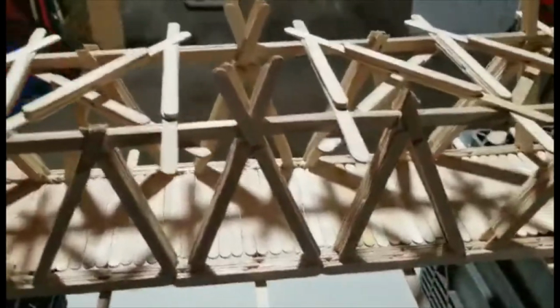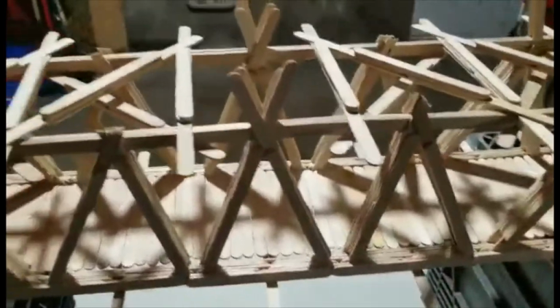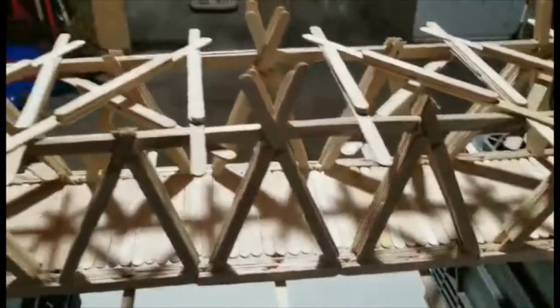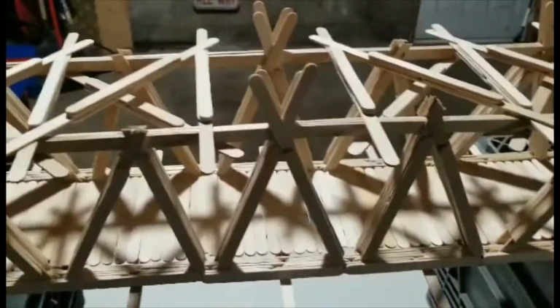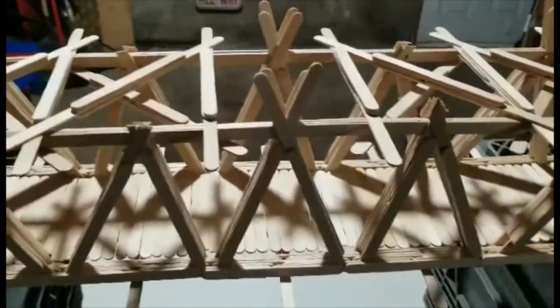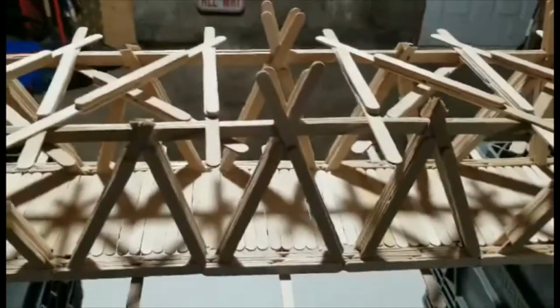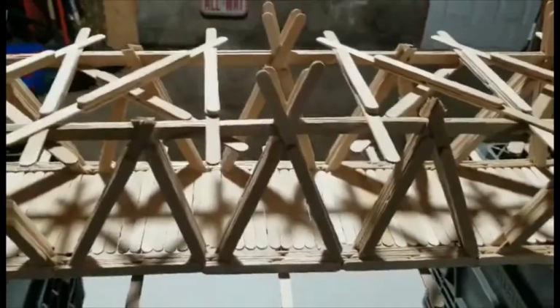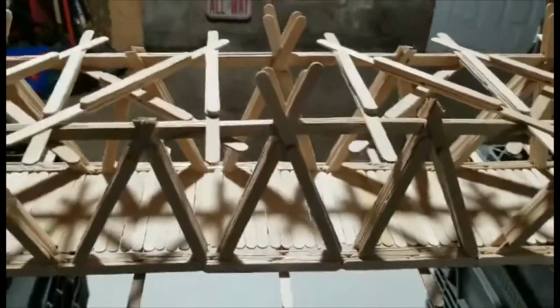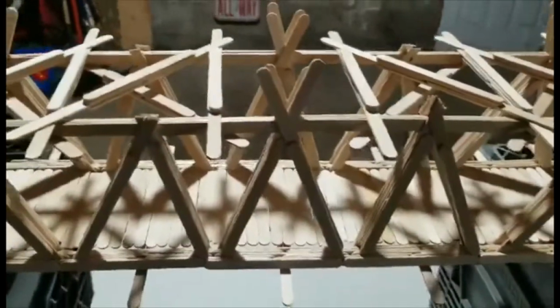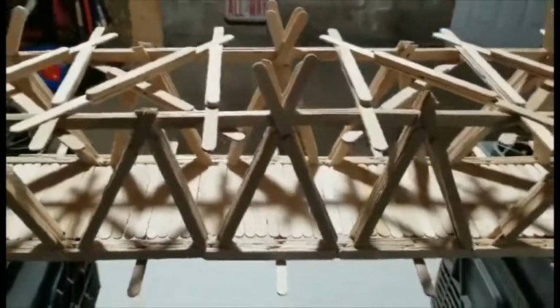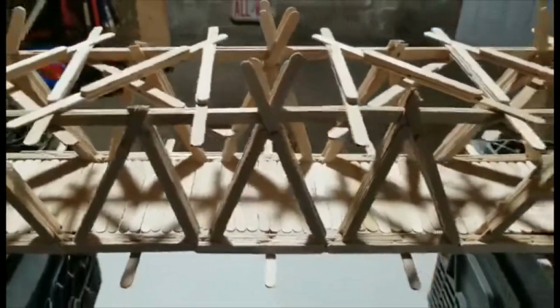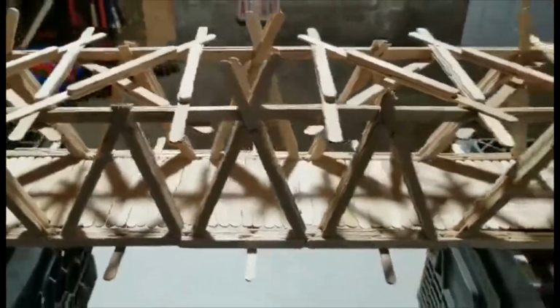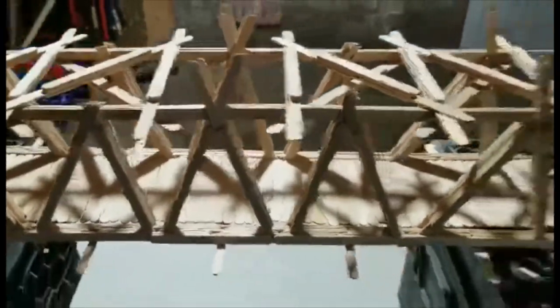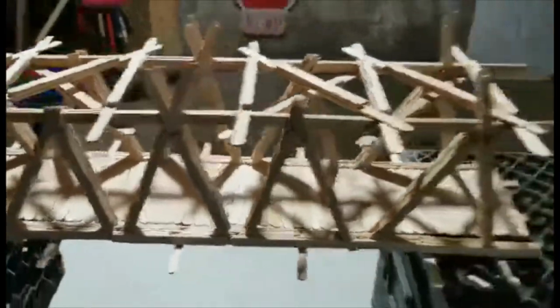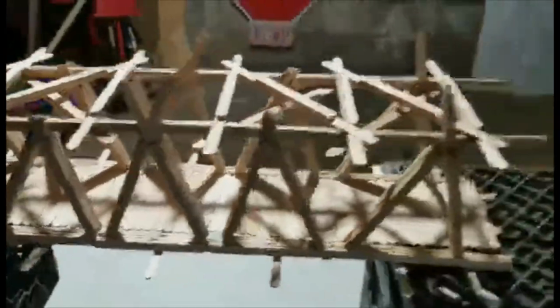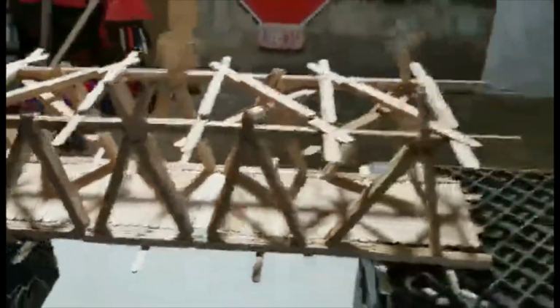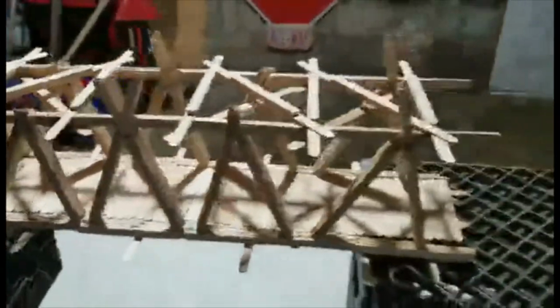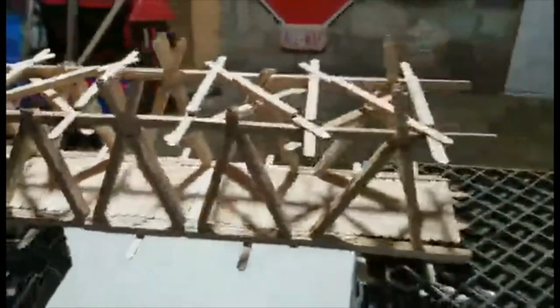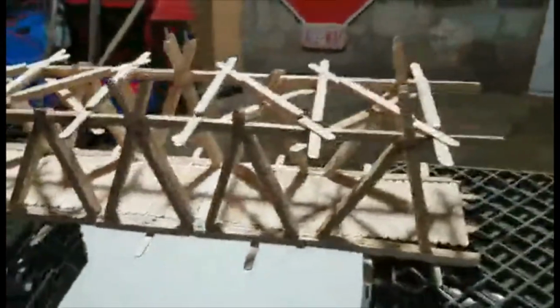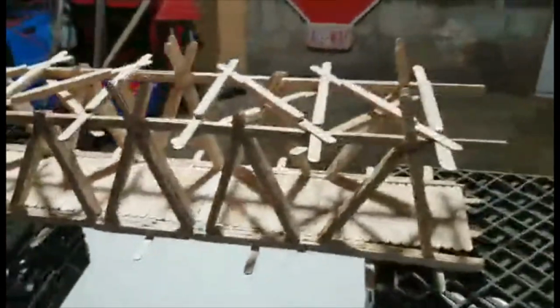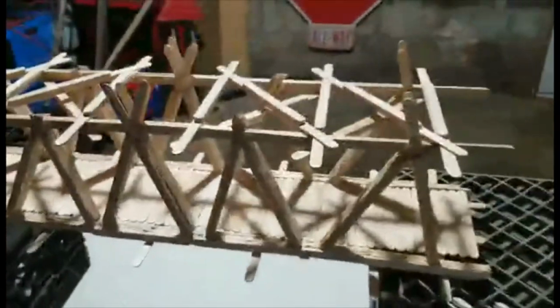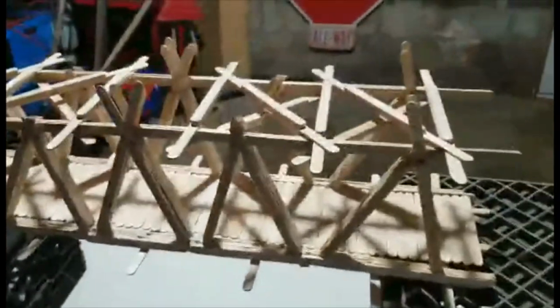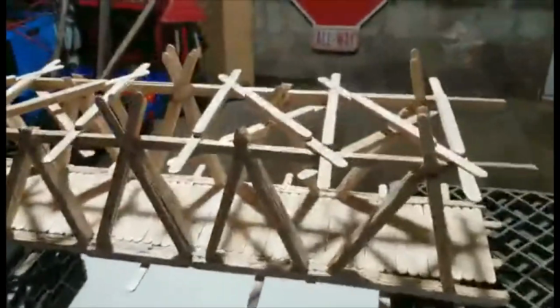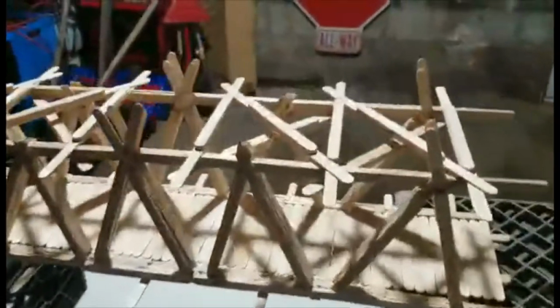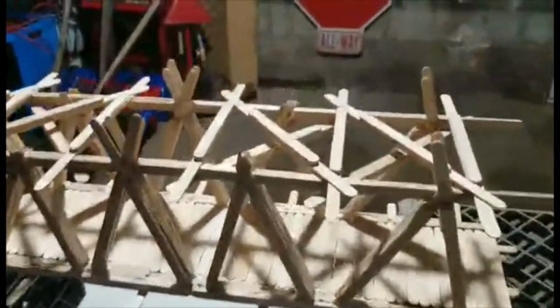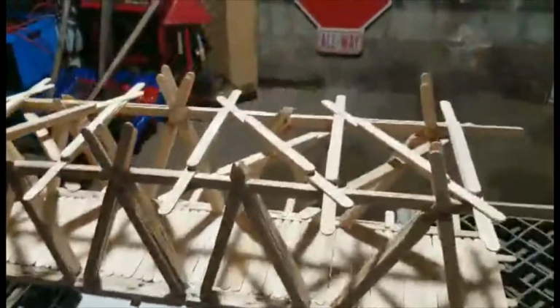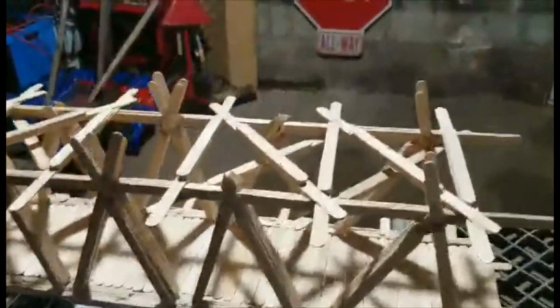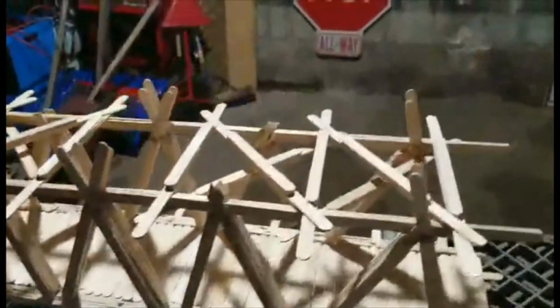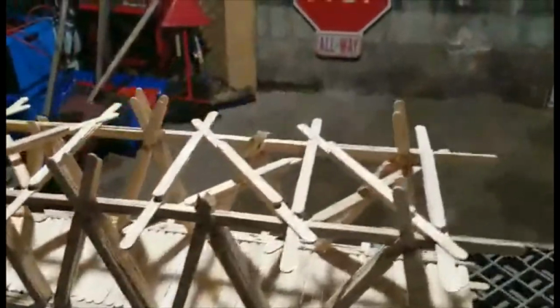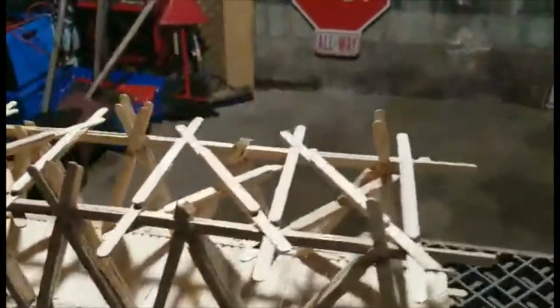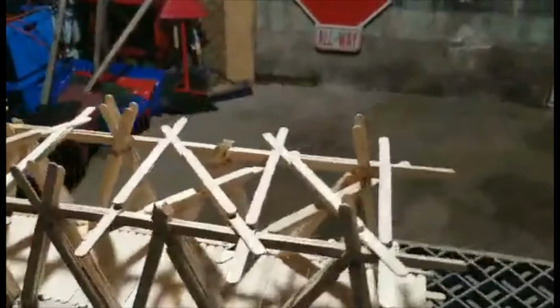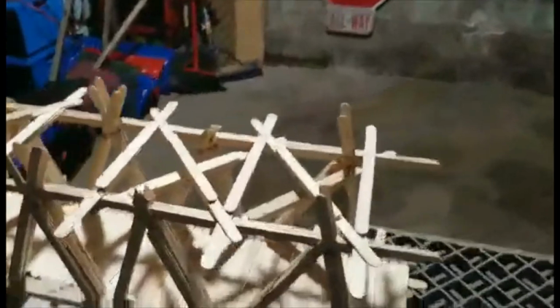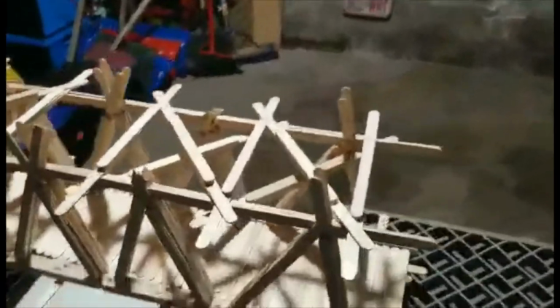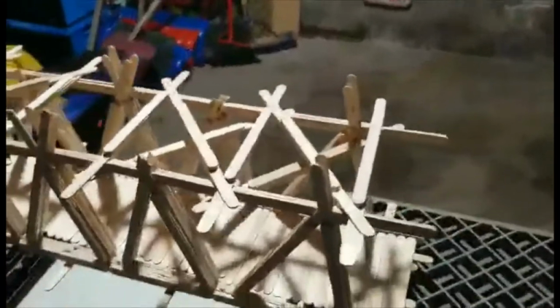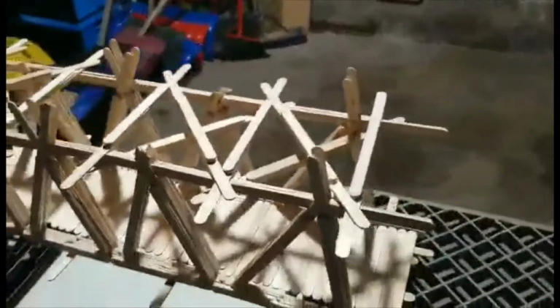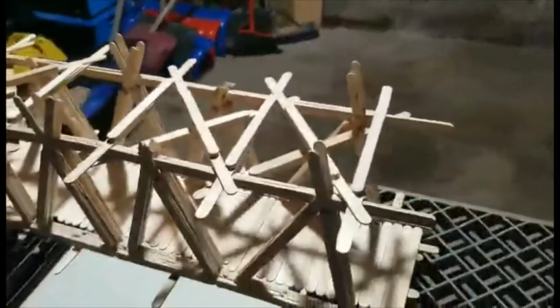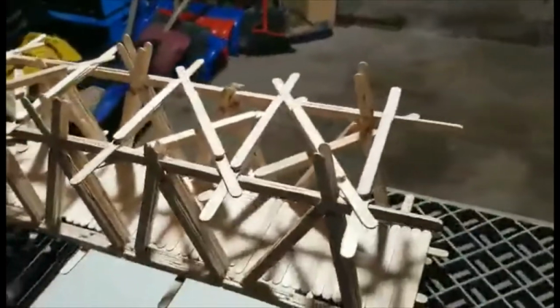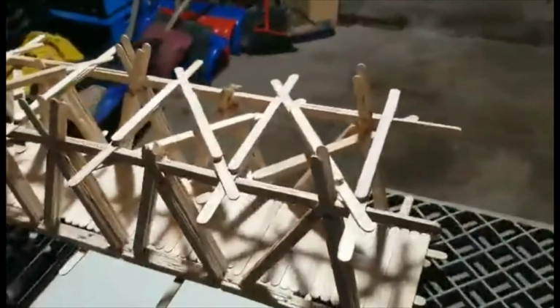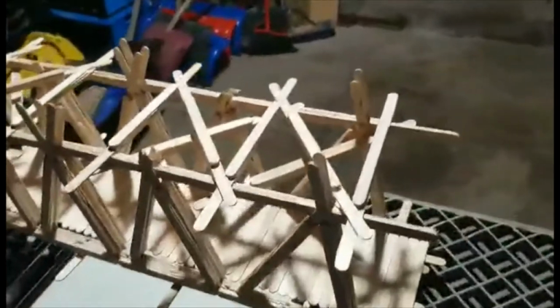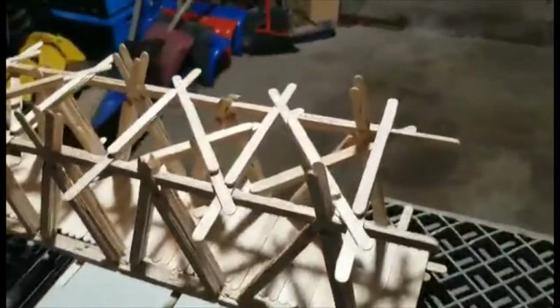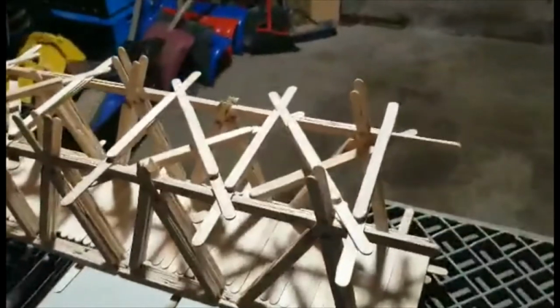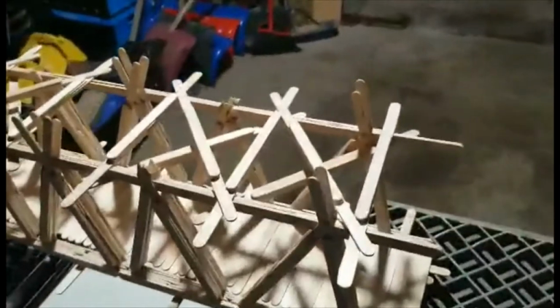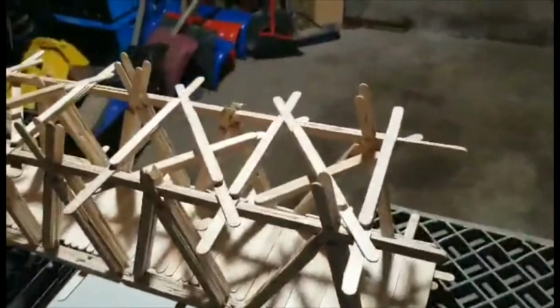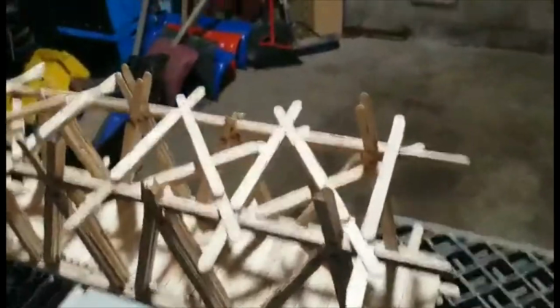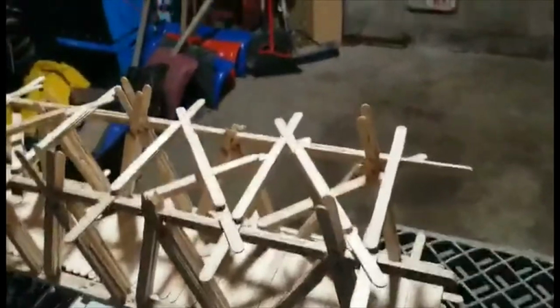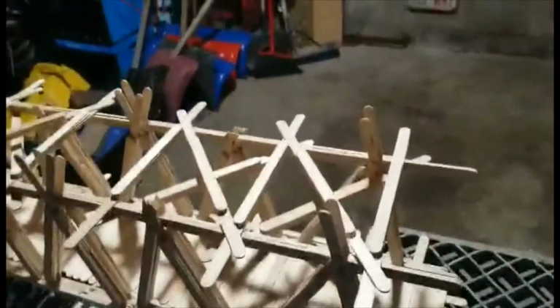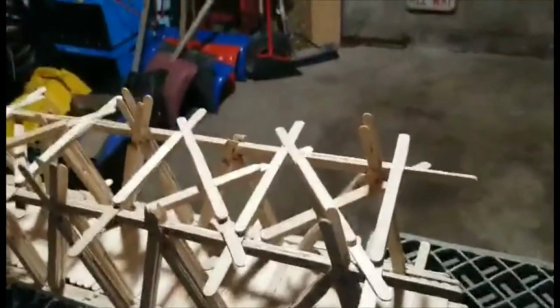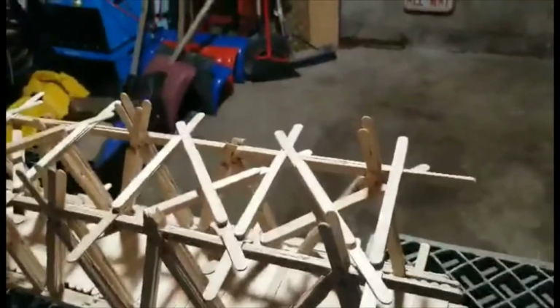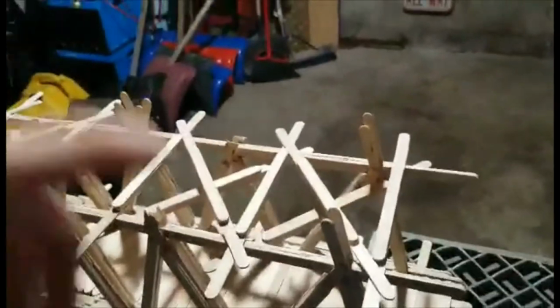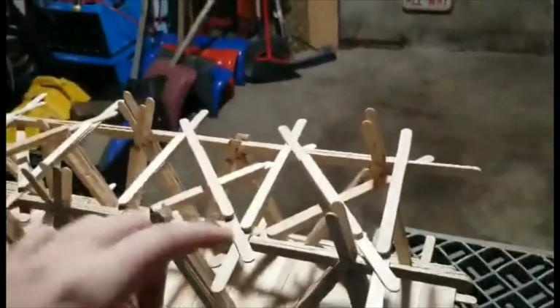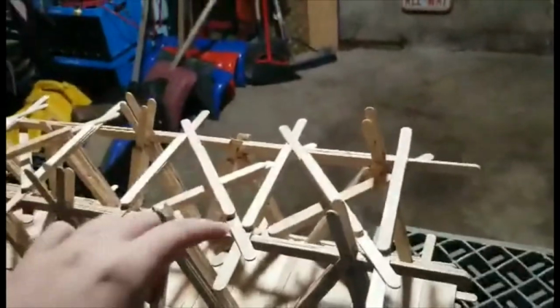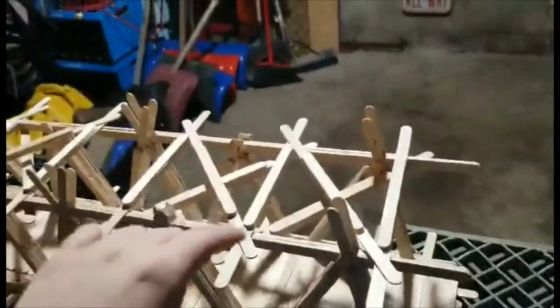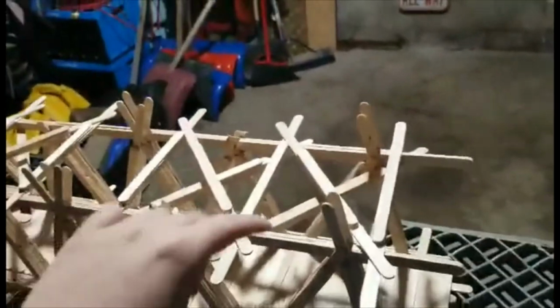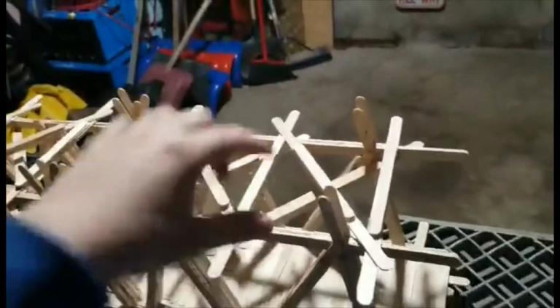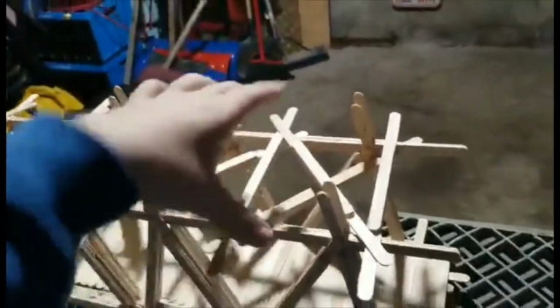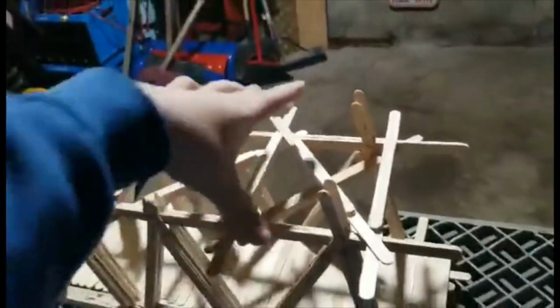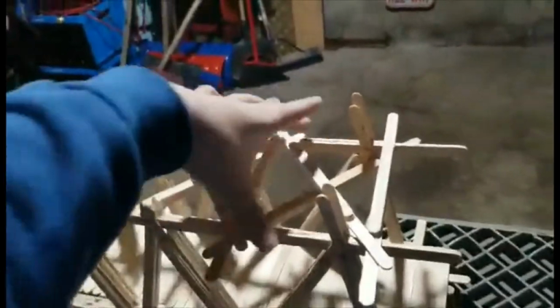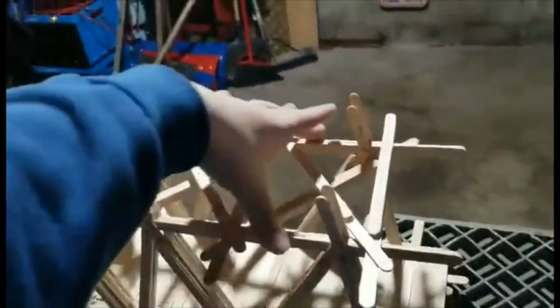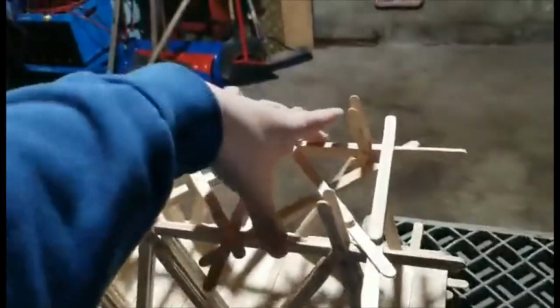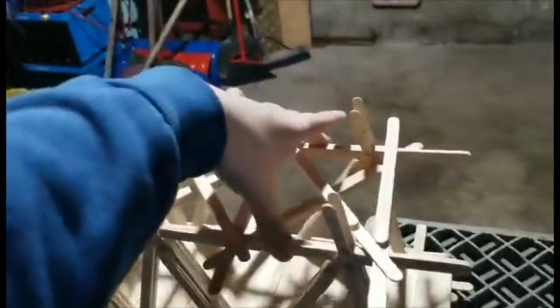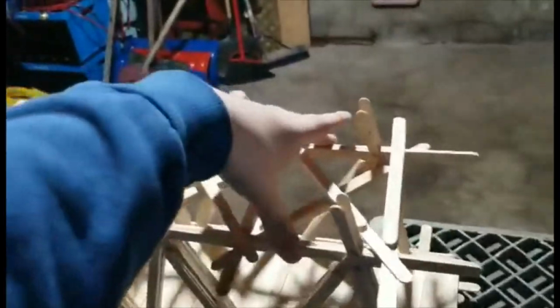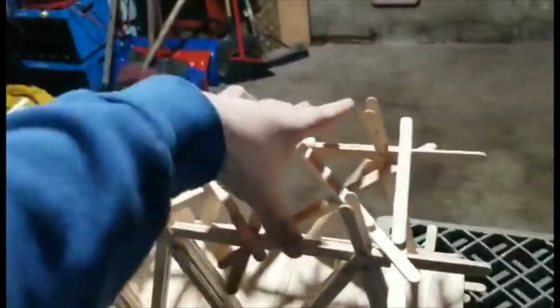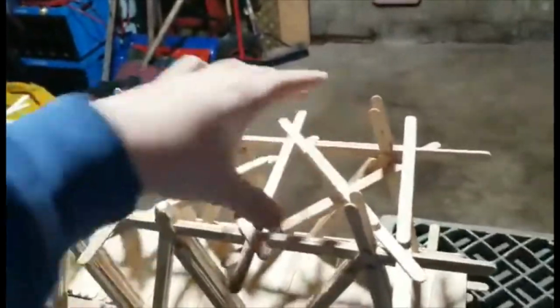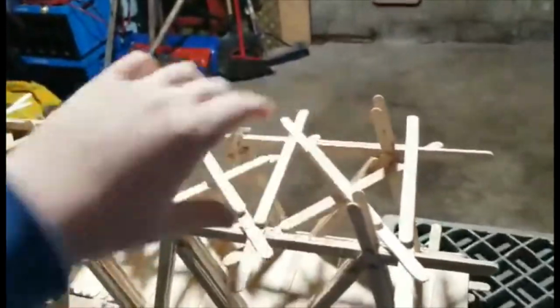For the top part of the bridge, I have reinforced it all with X's to bind the two sides together.